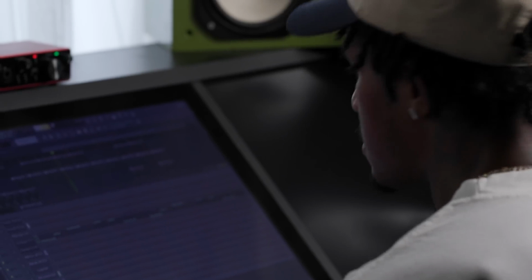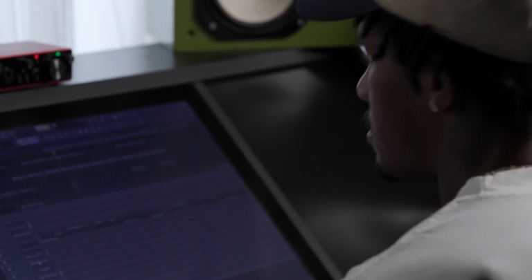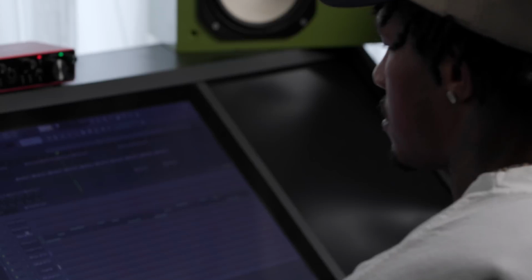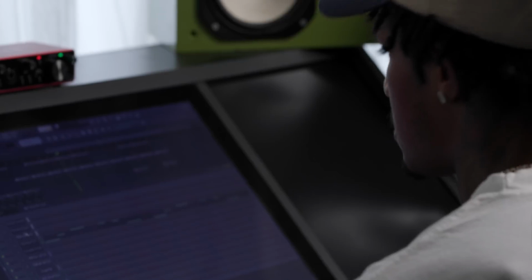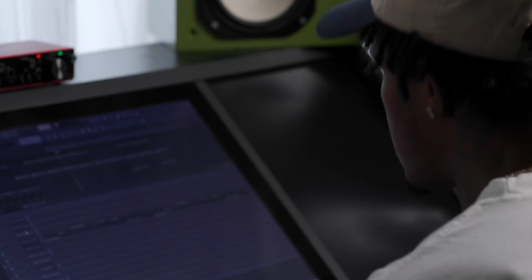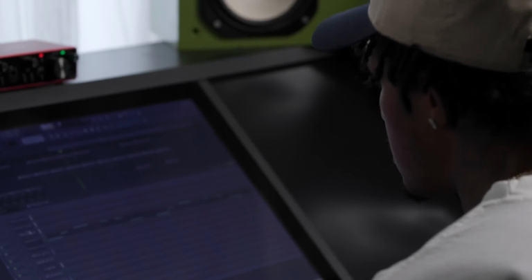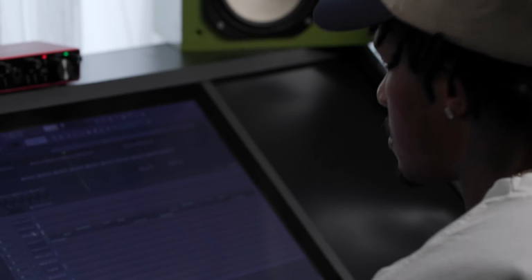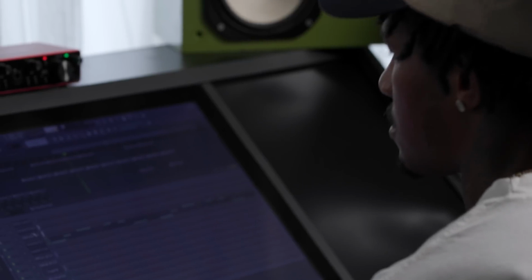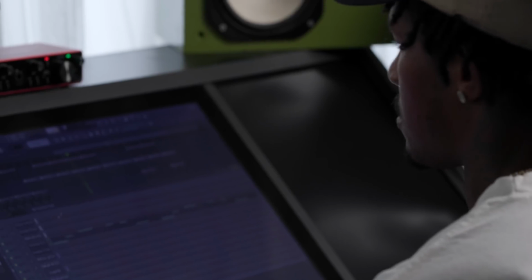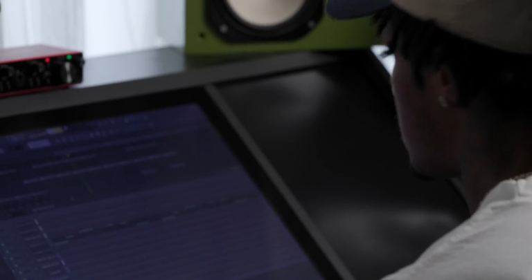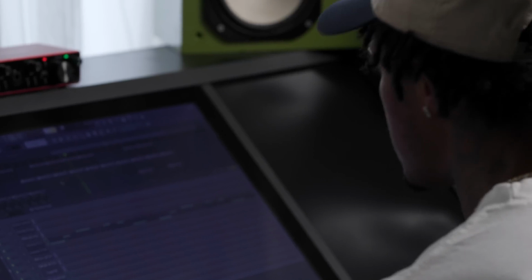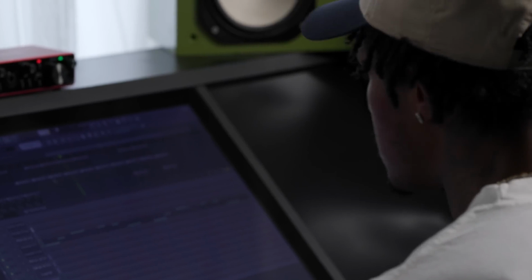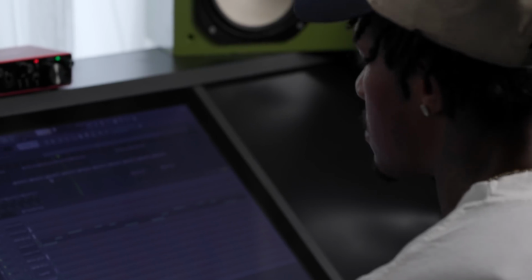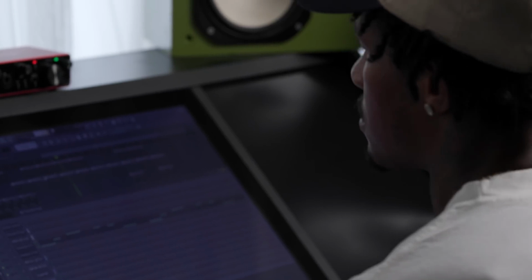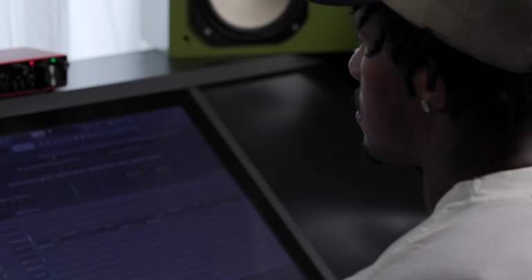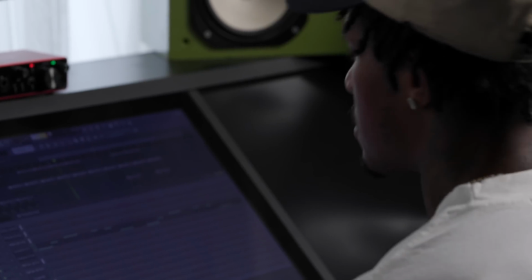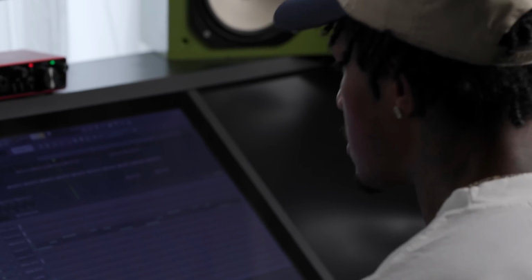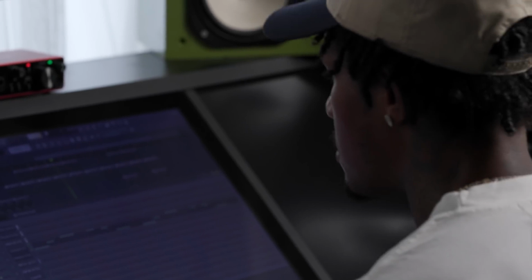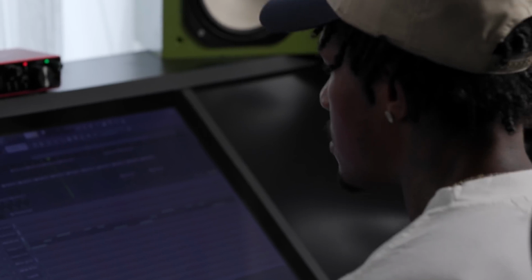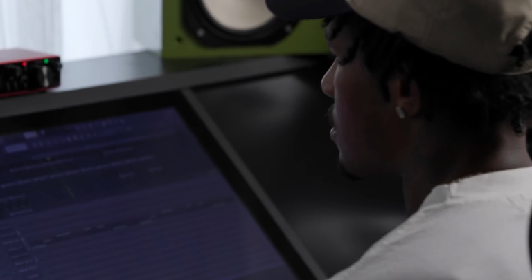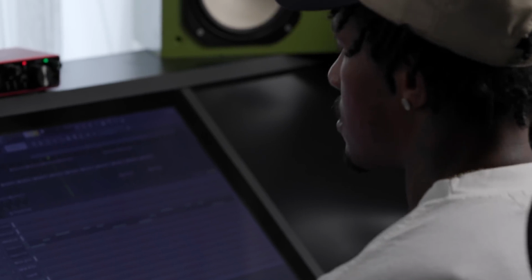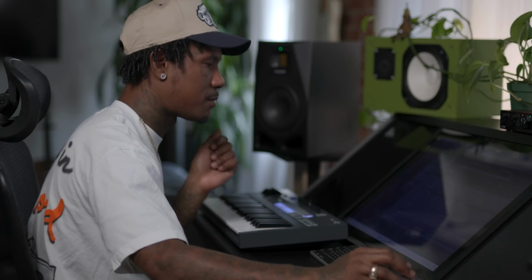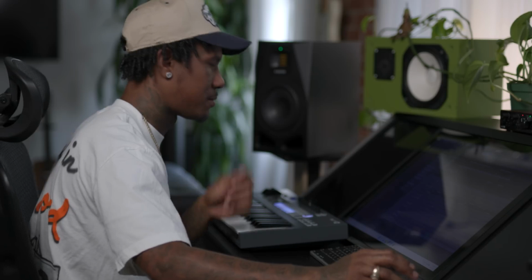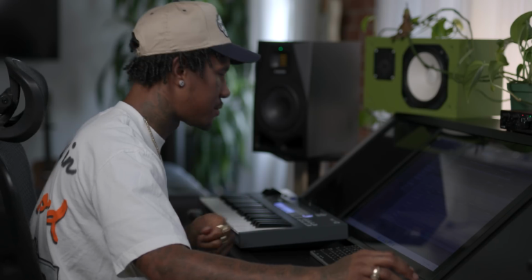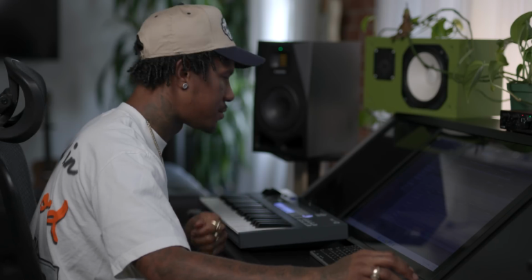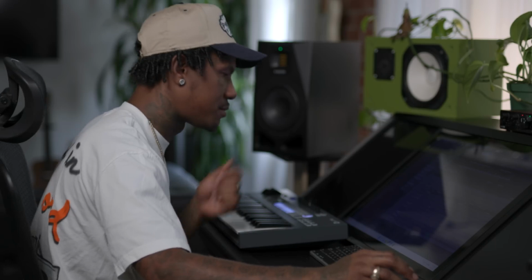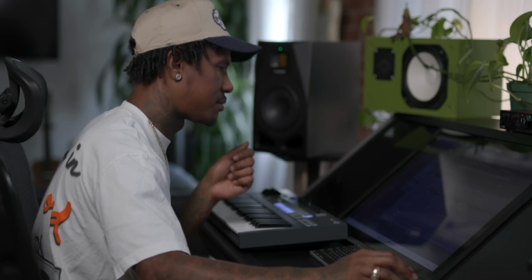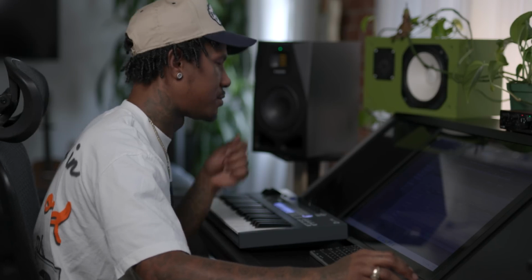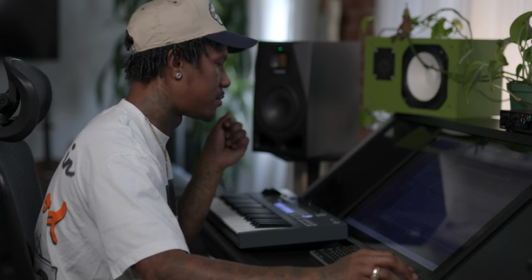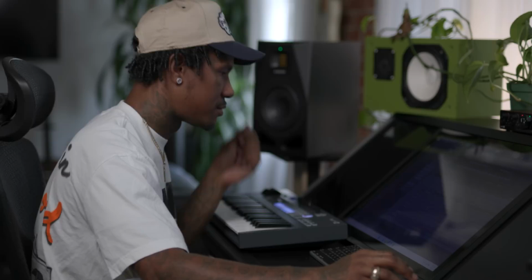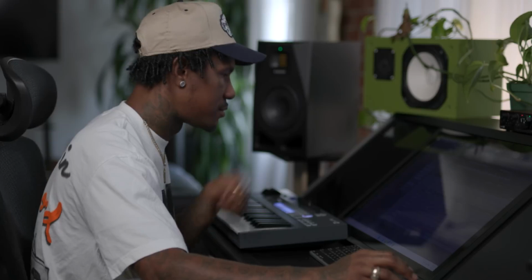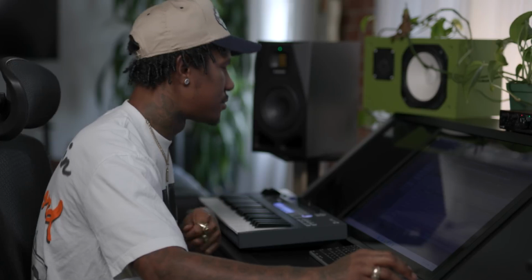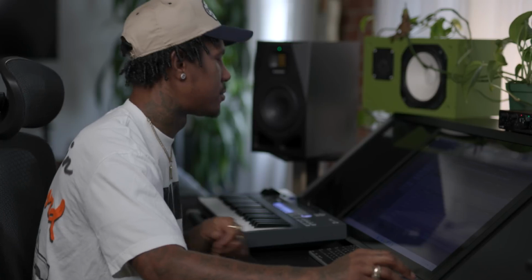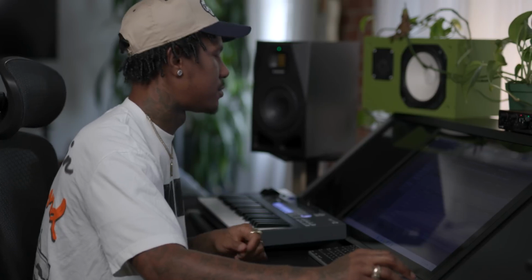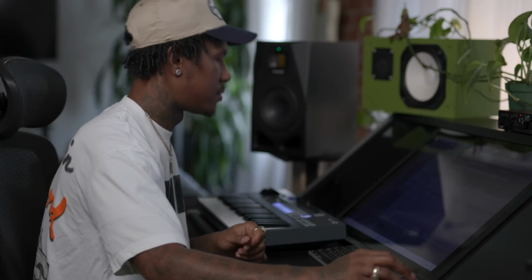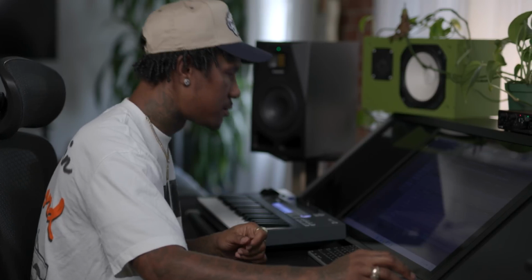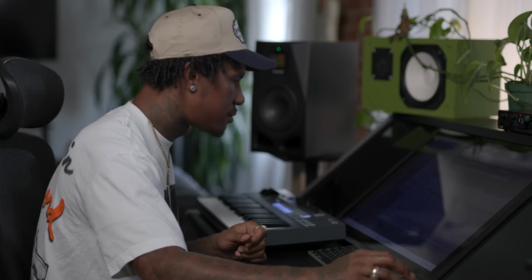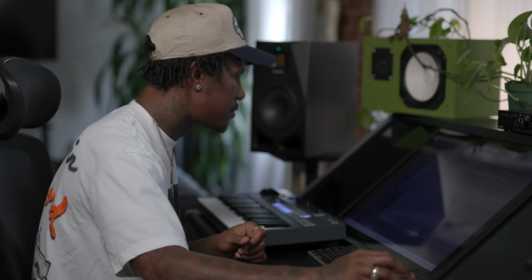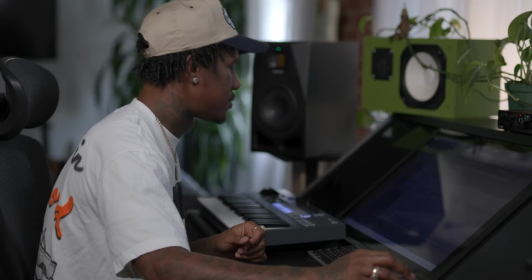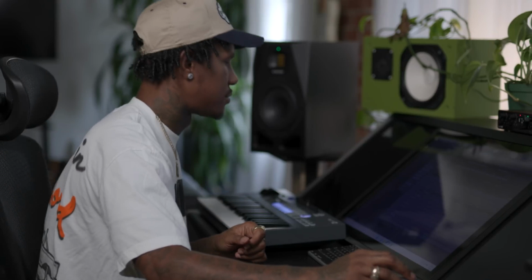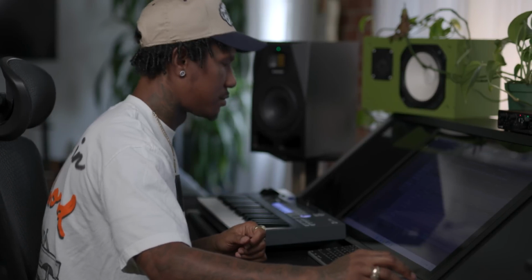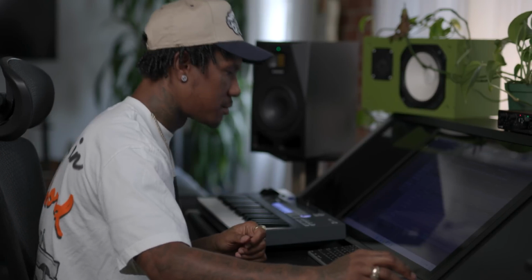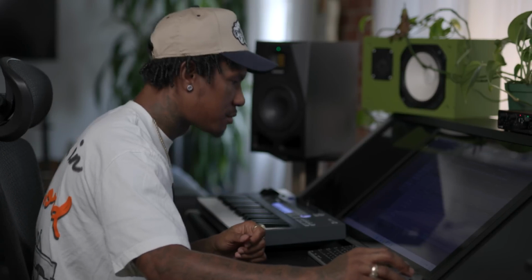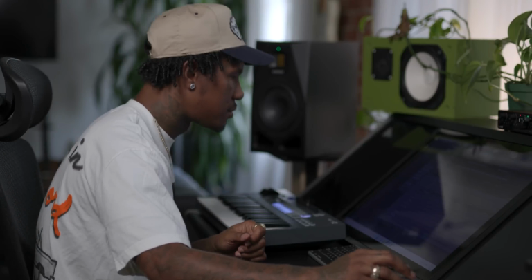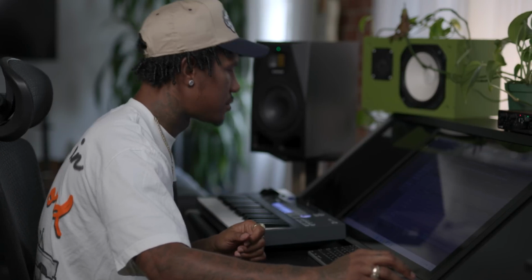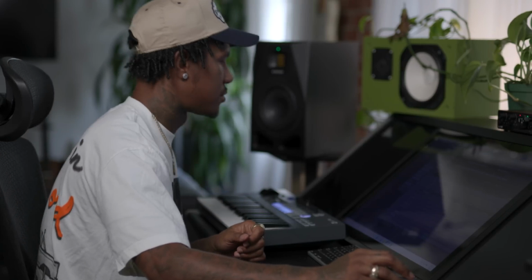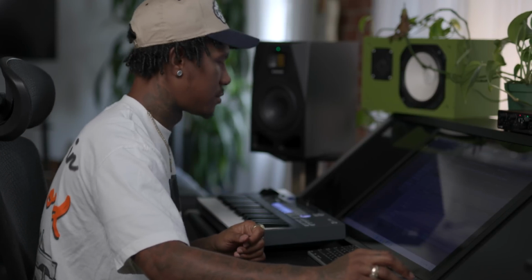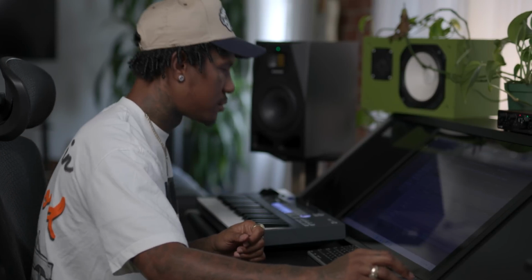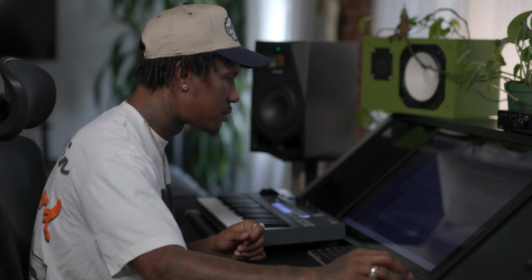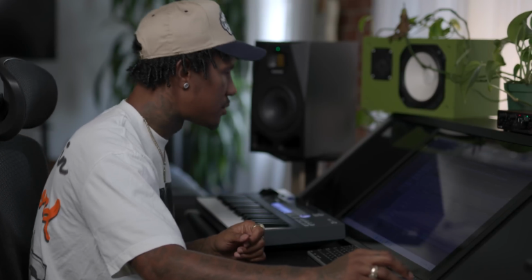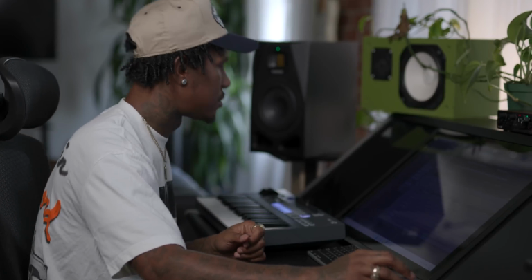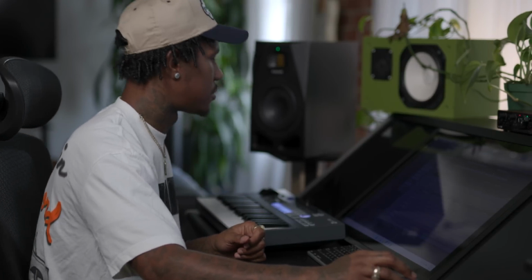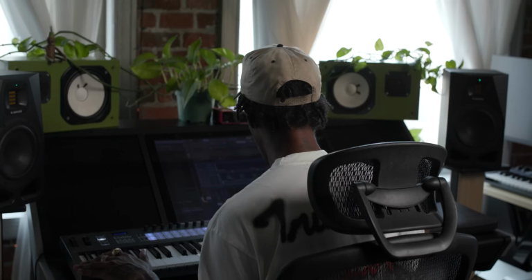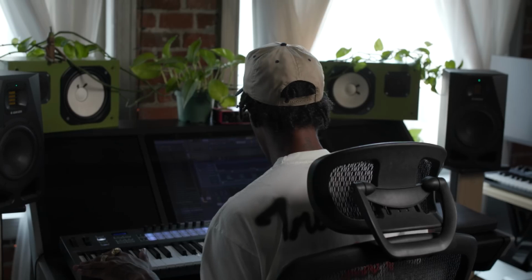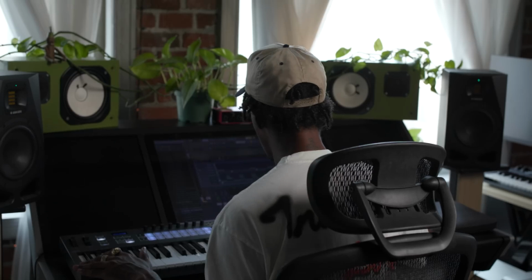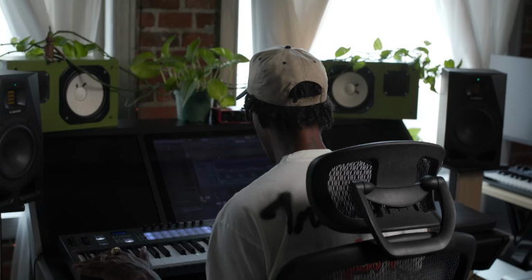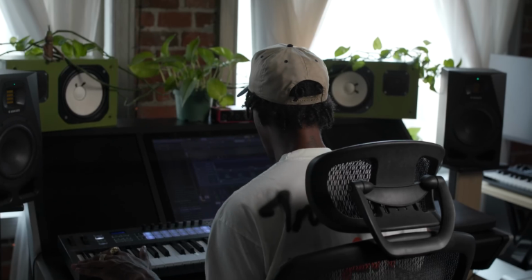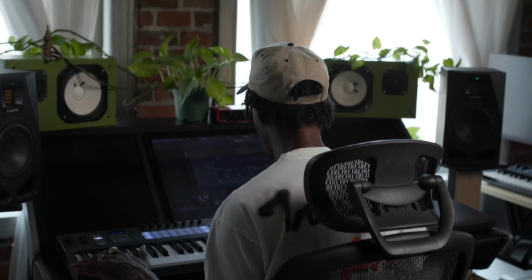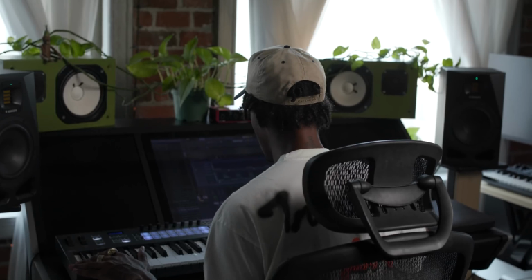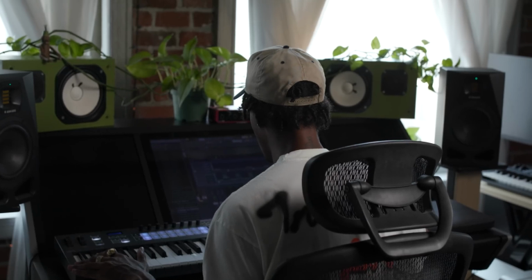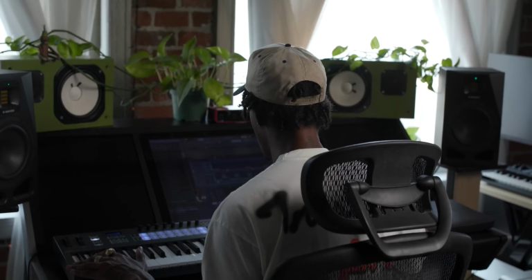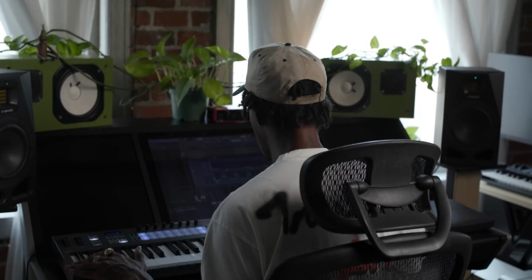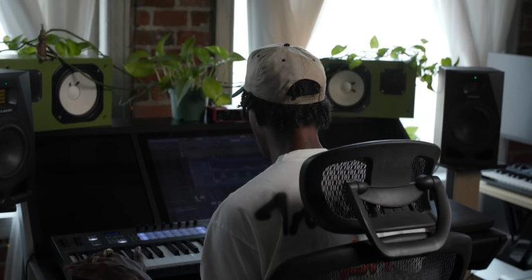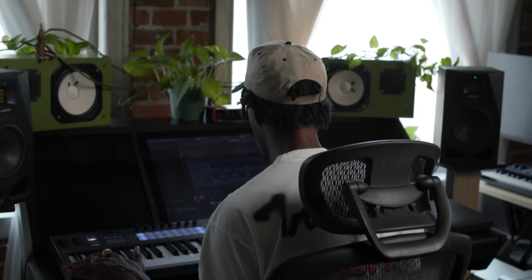Beat's pretty much done. Might feel like a sound isn't needed anymore, but maybe tomorrow it might sound a little different.